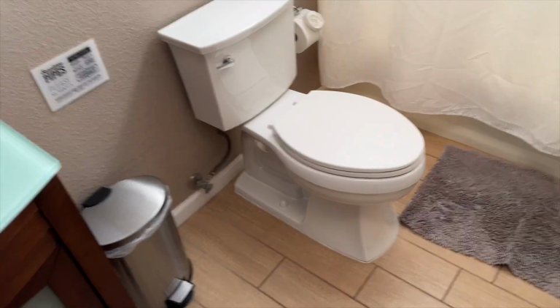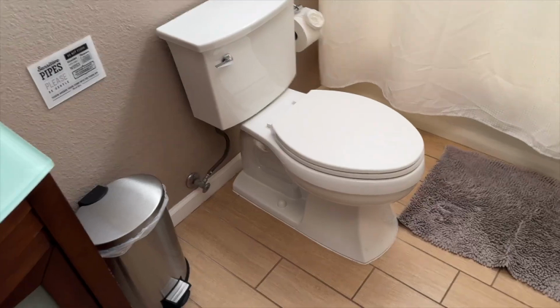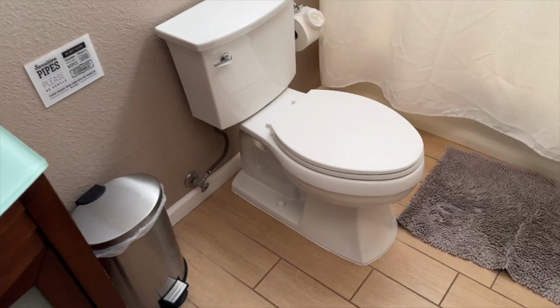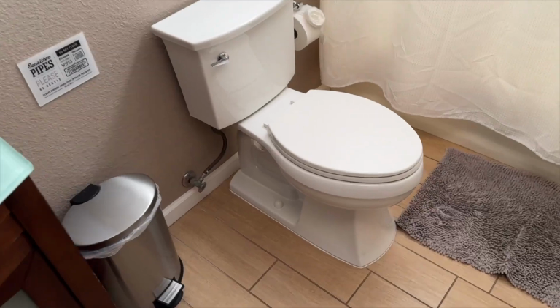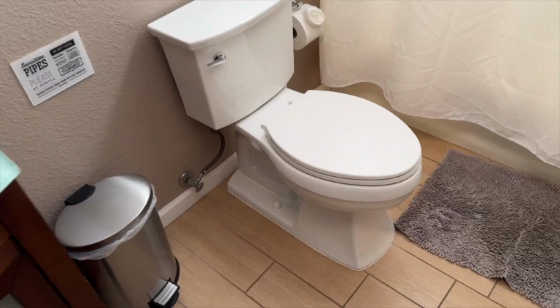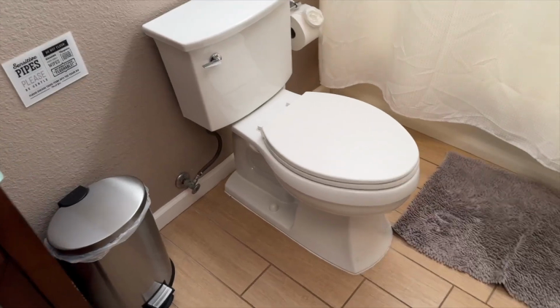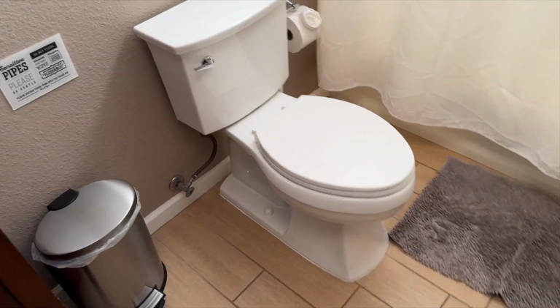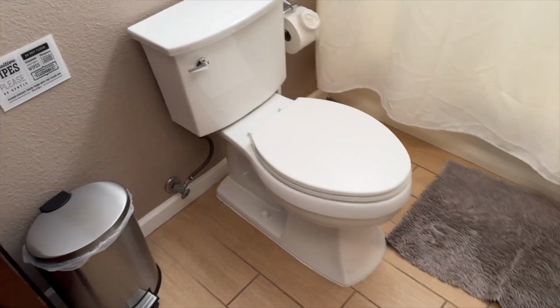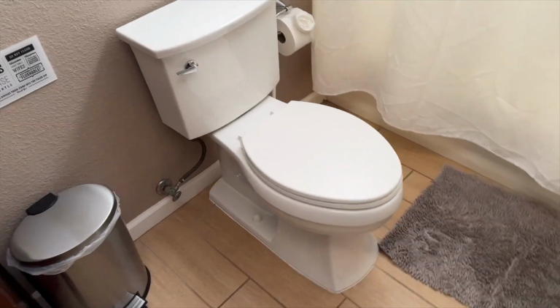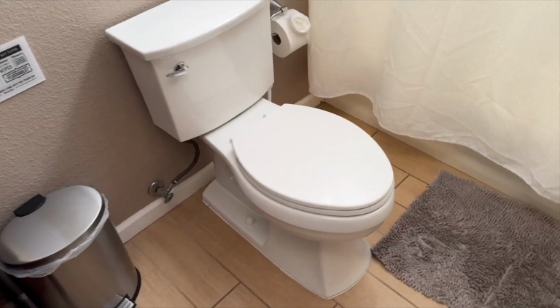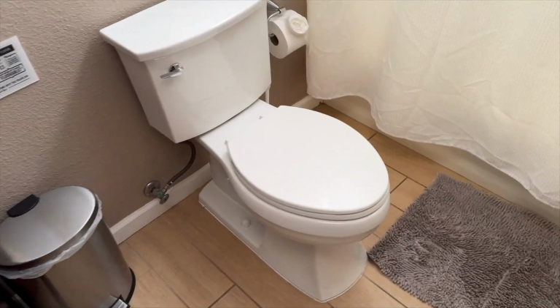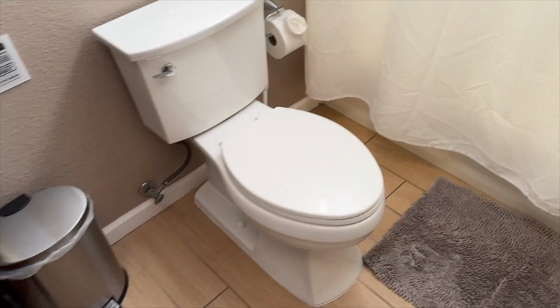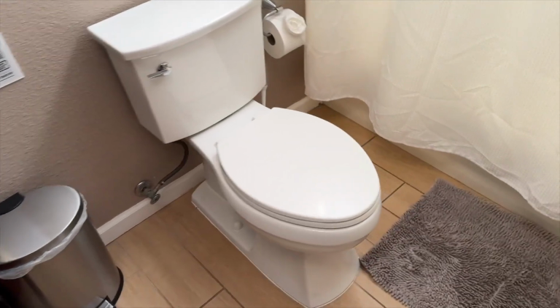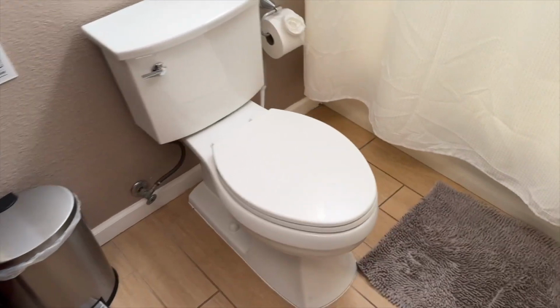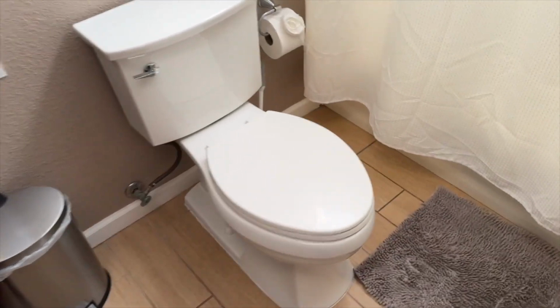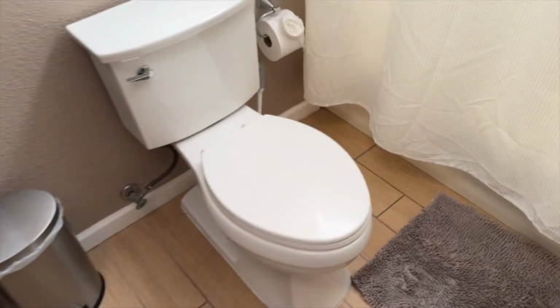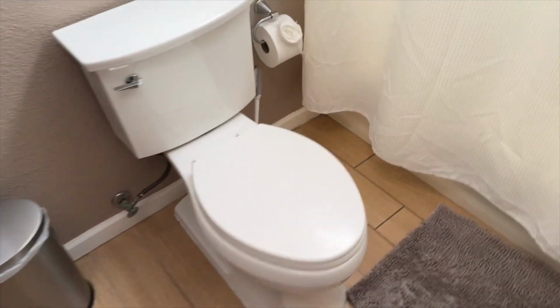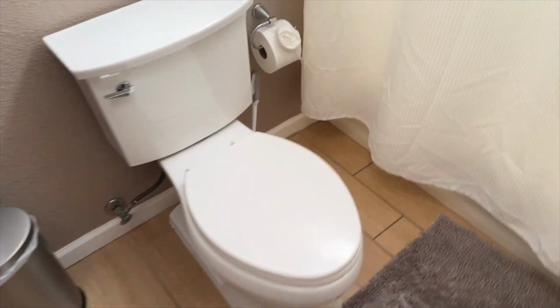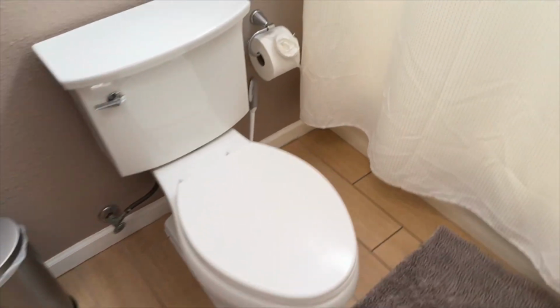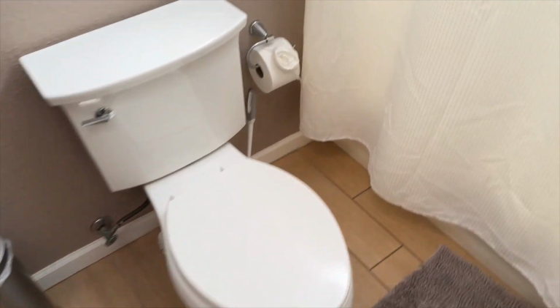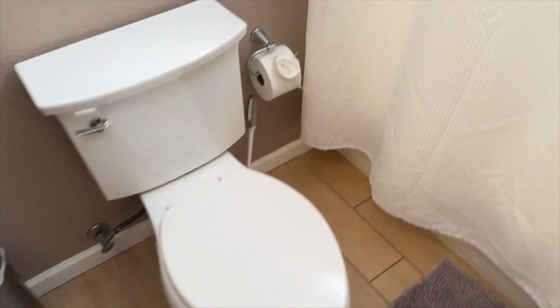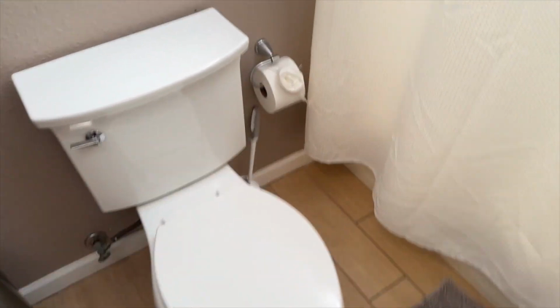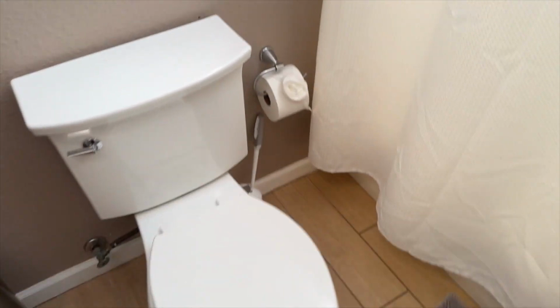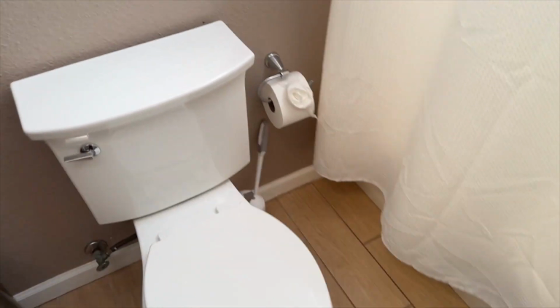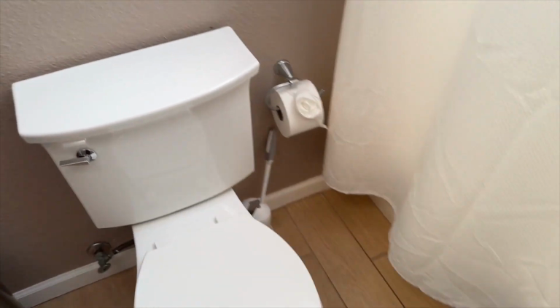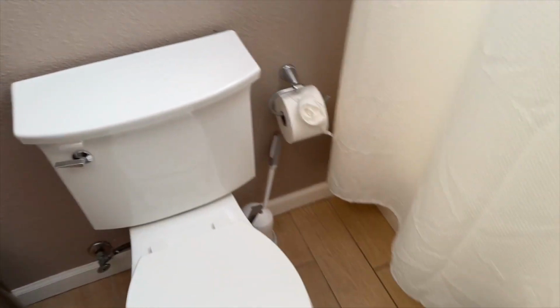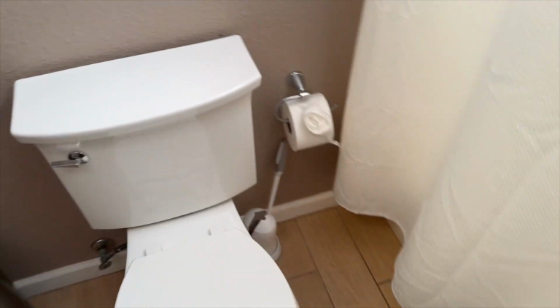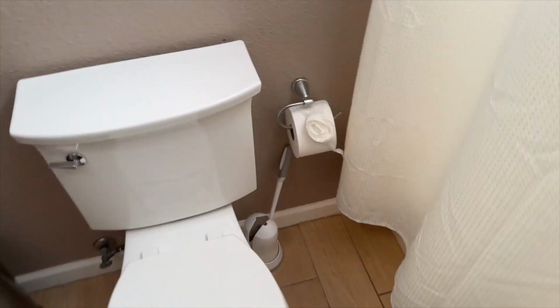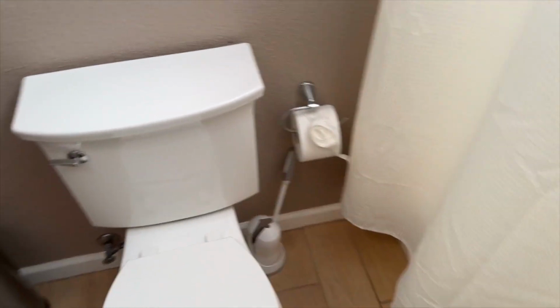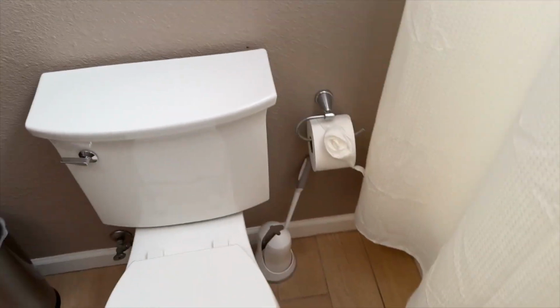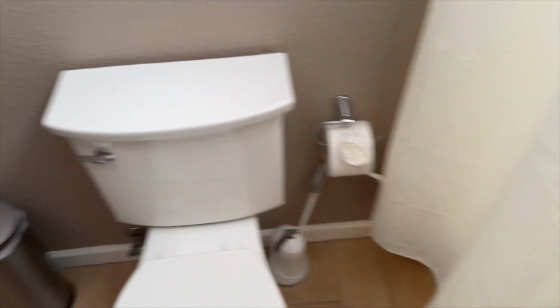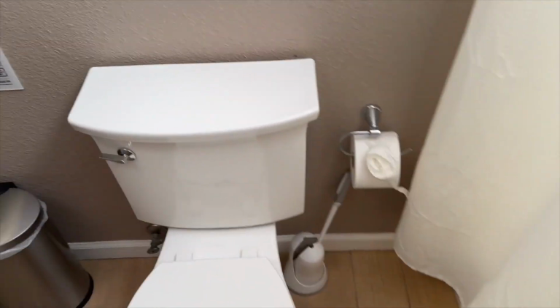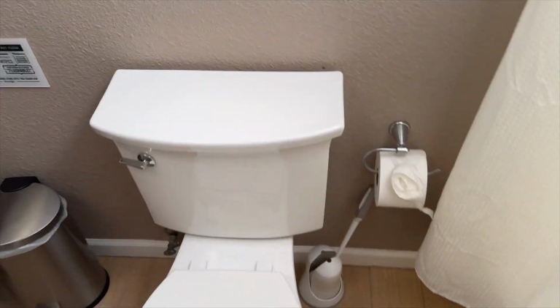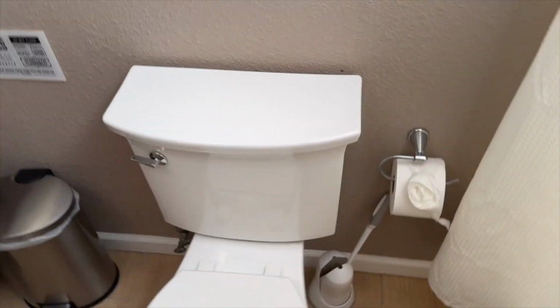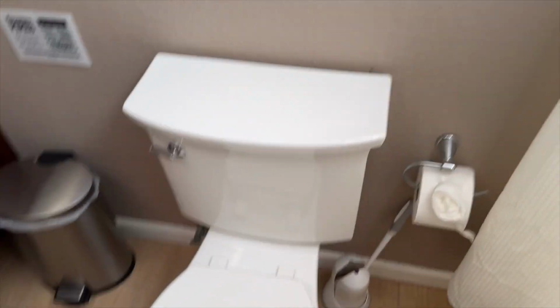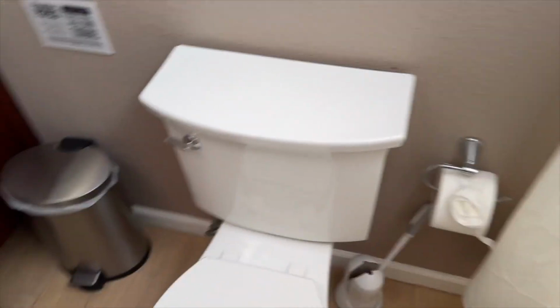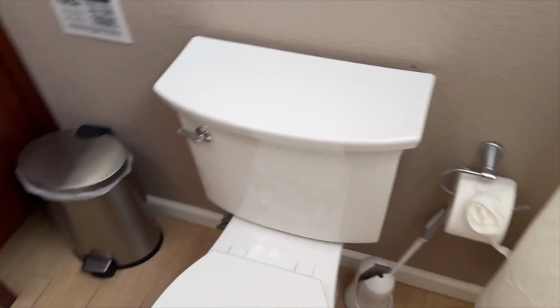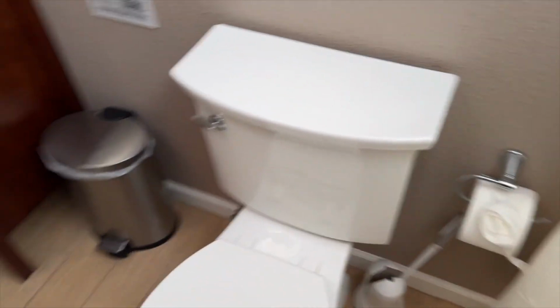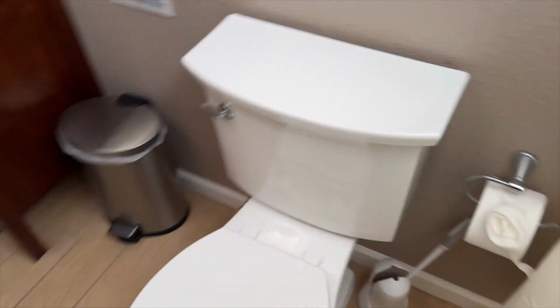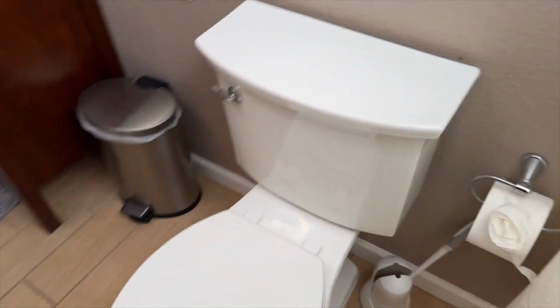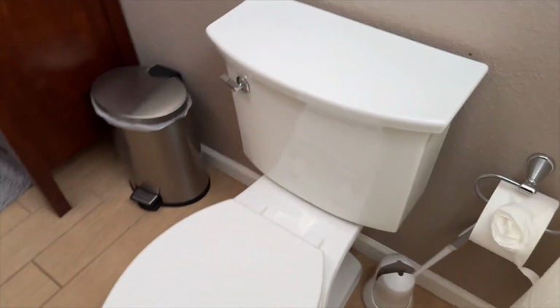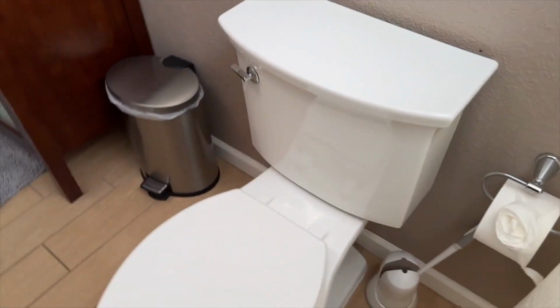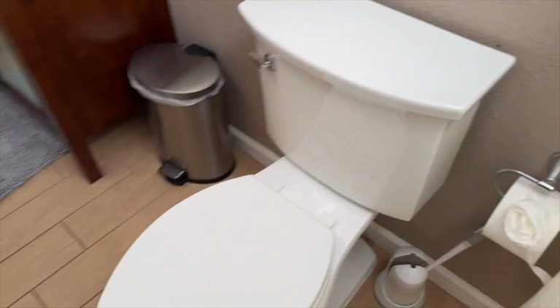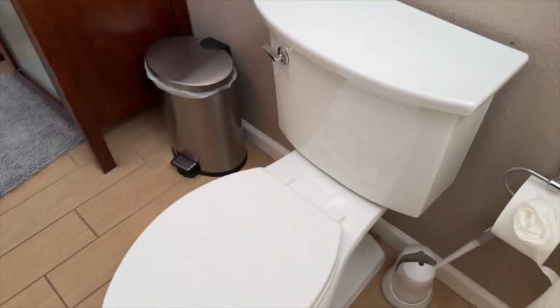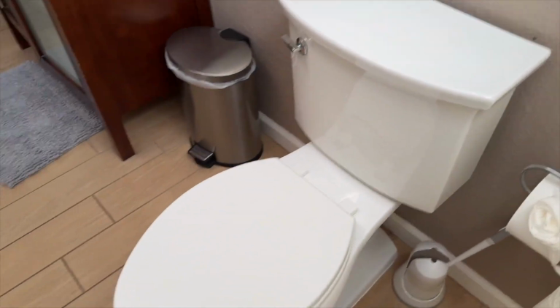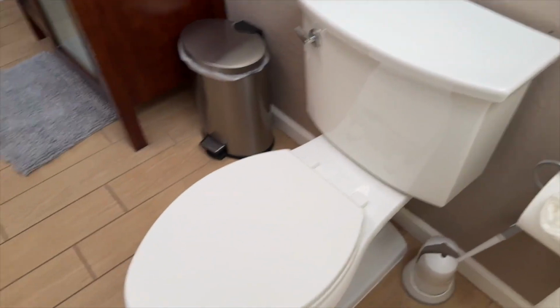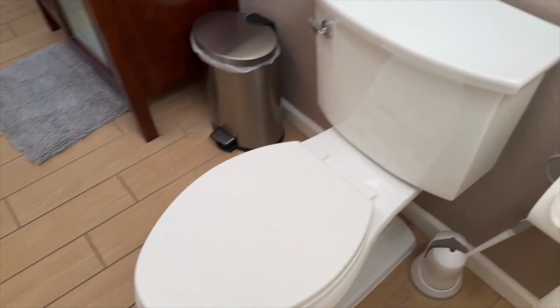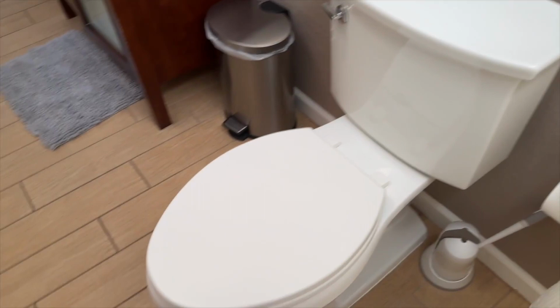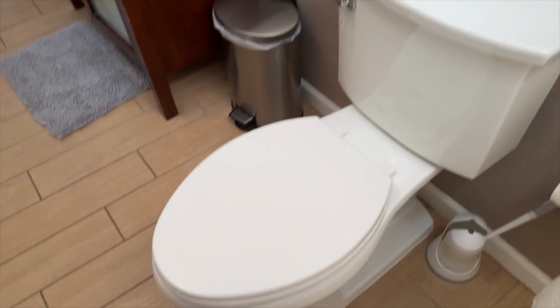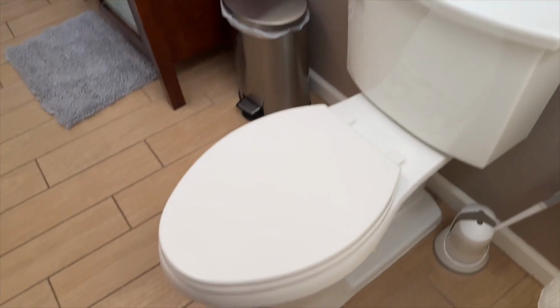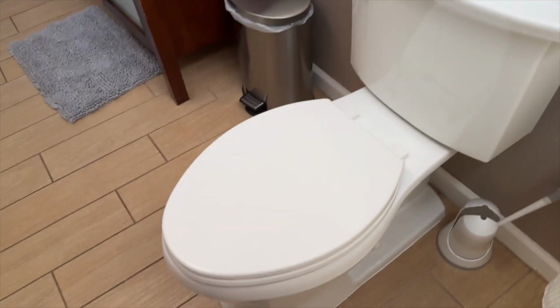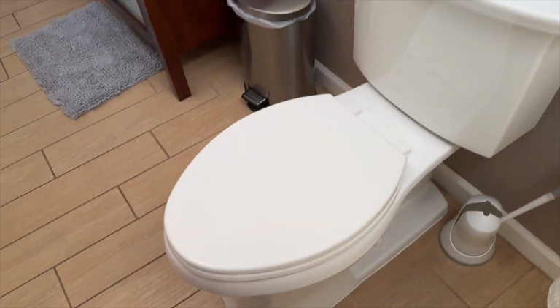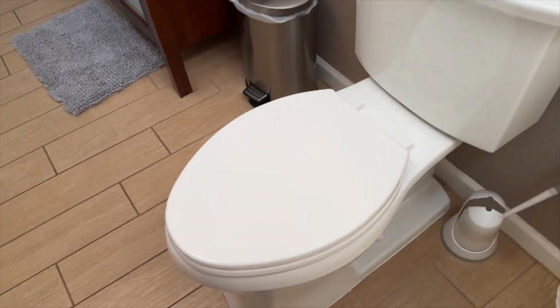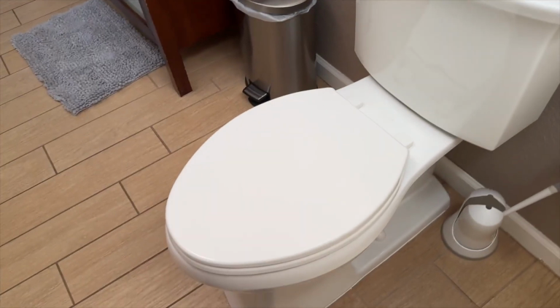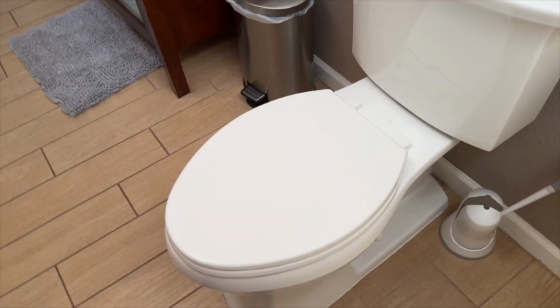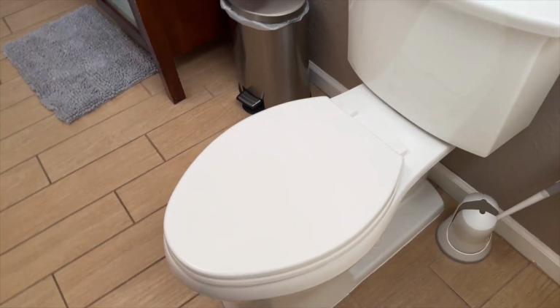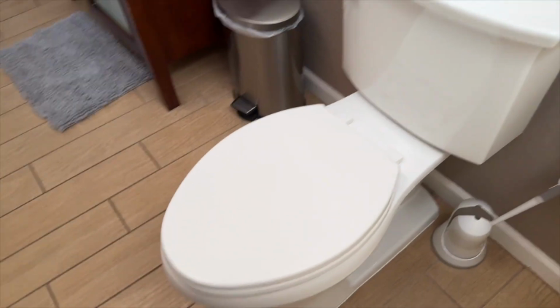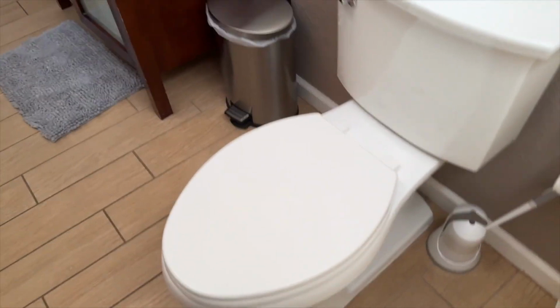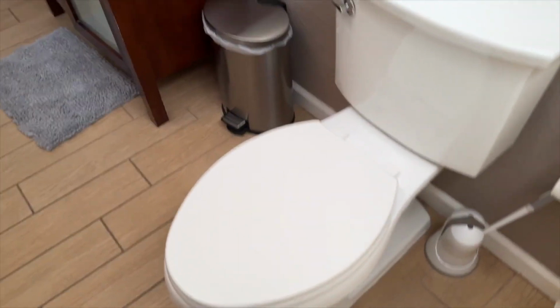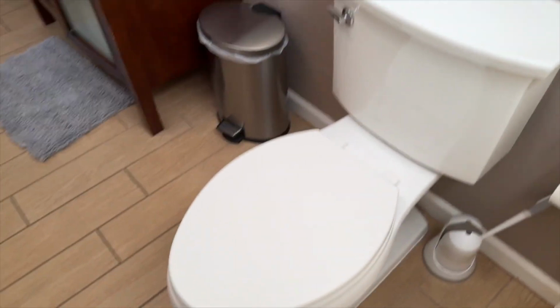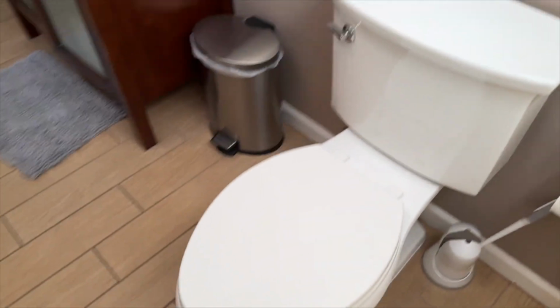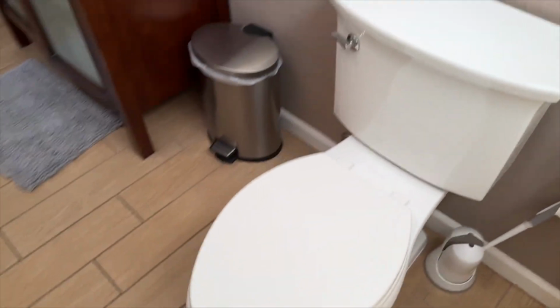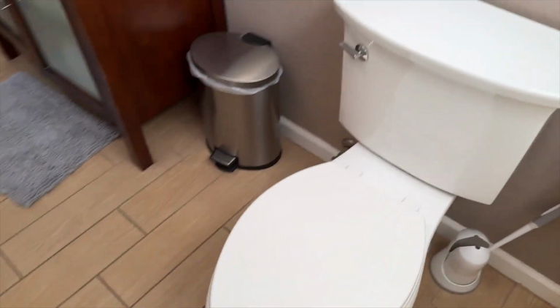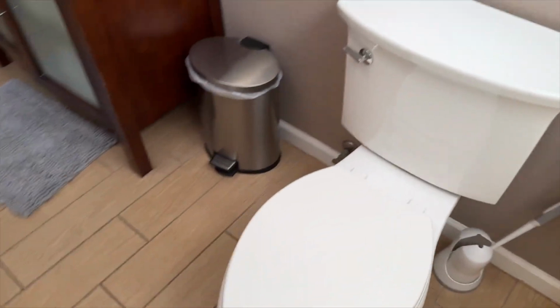What's going on Amazon? Today I'm reviewing my toilet here. I've had it for two years and it's been great so far.